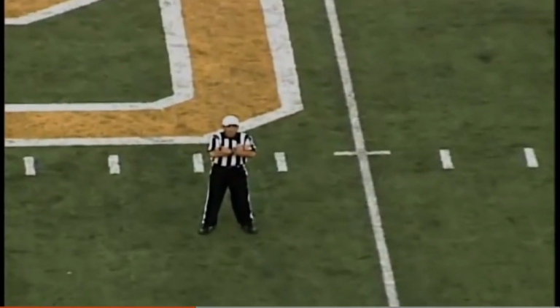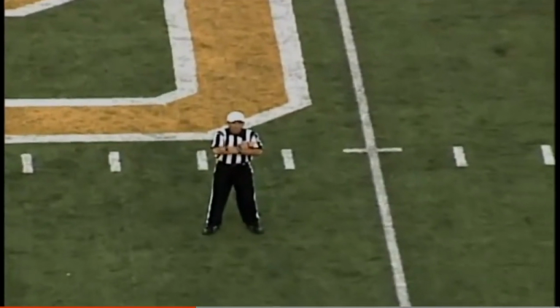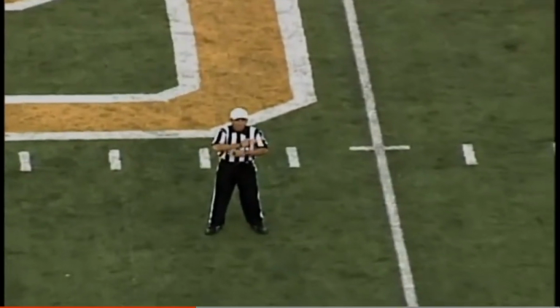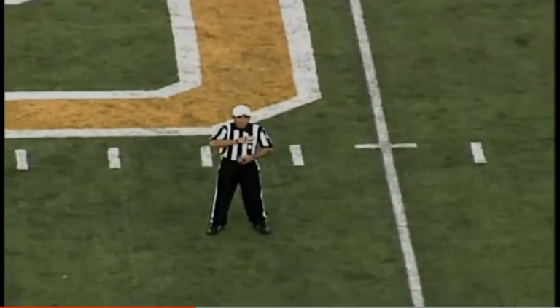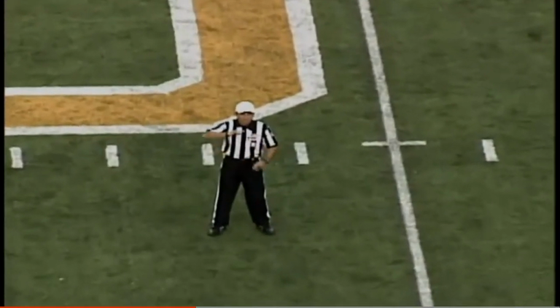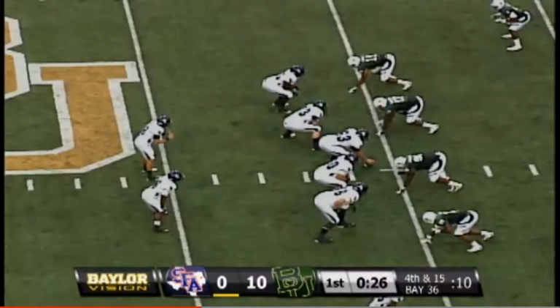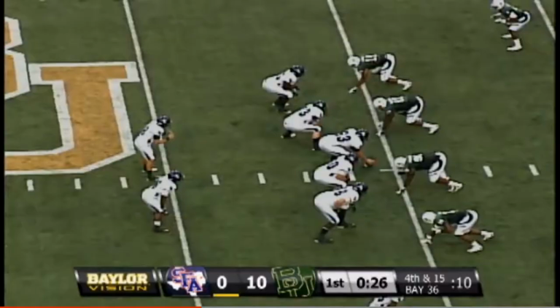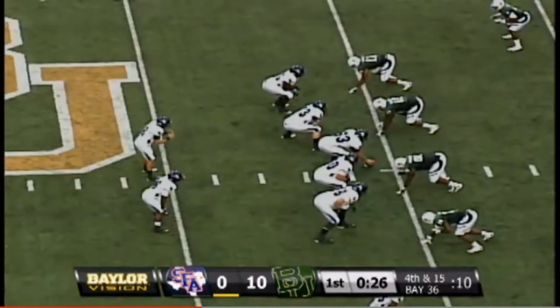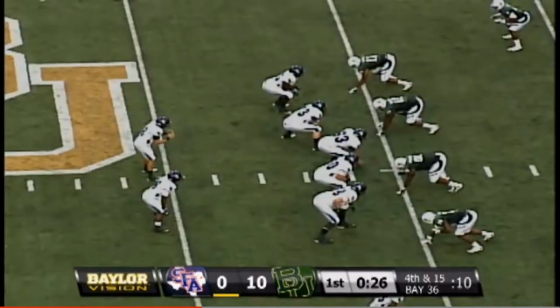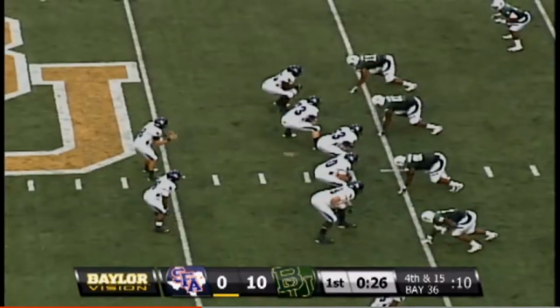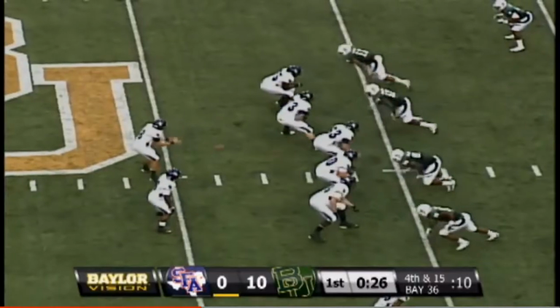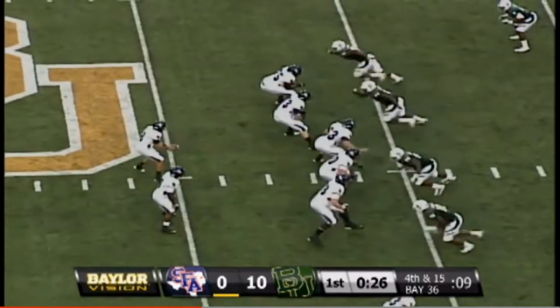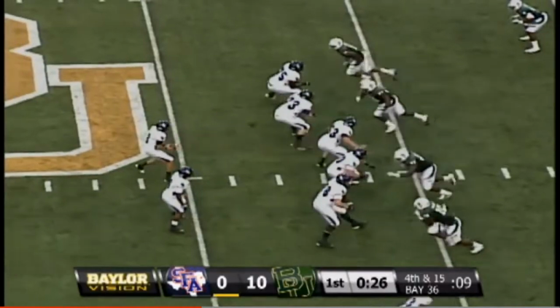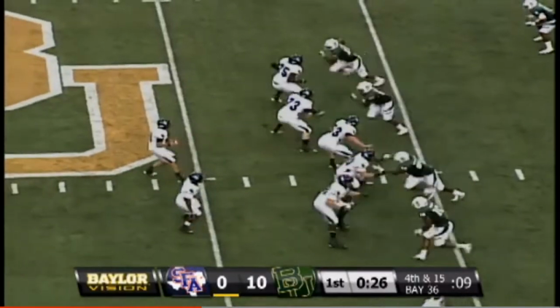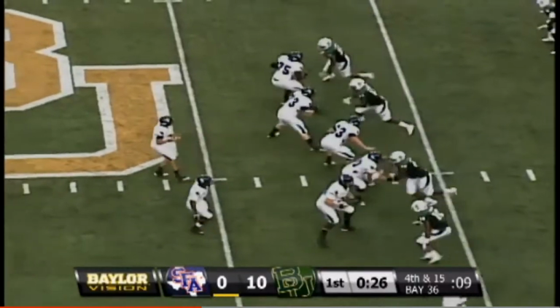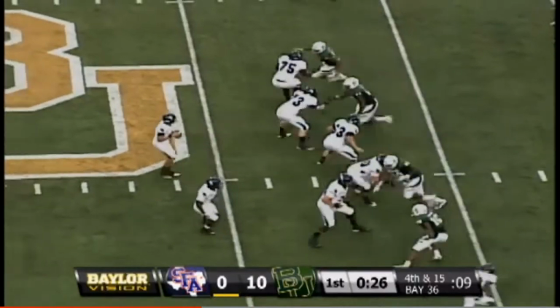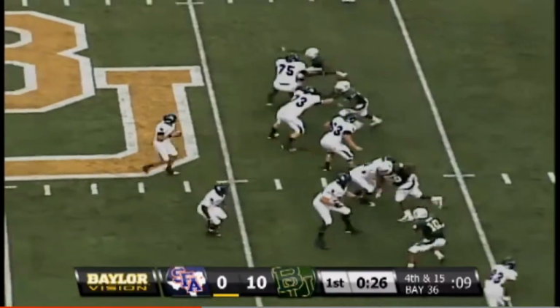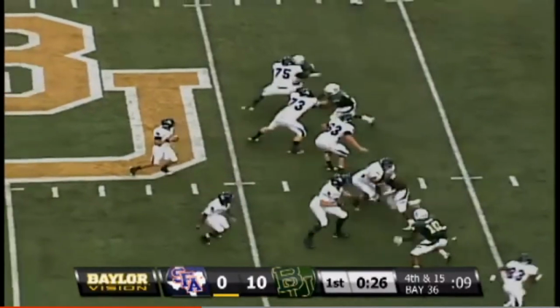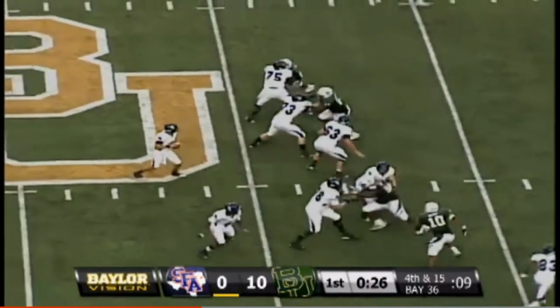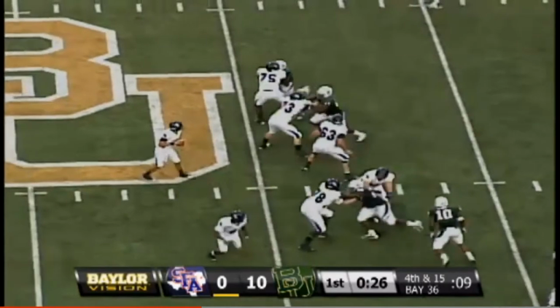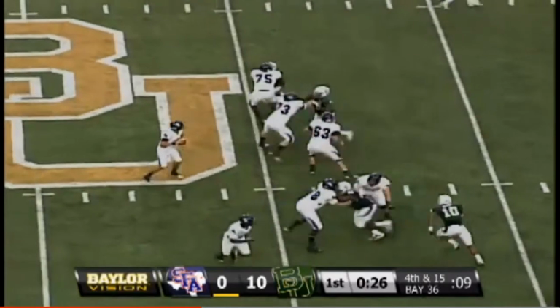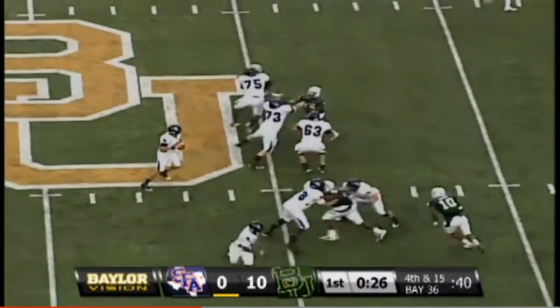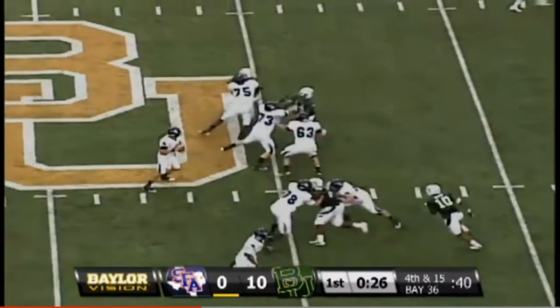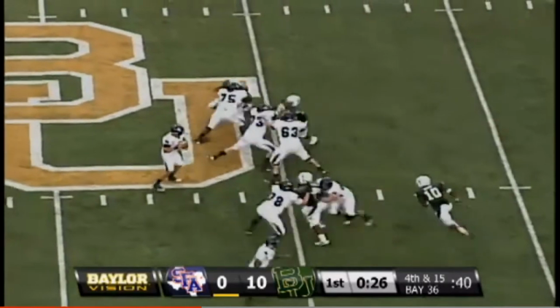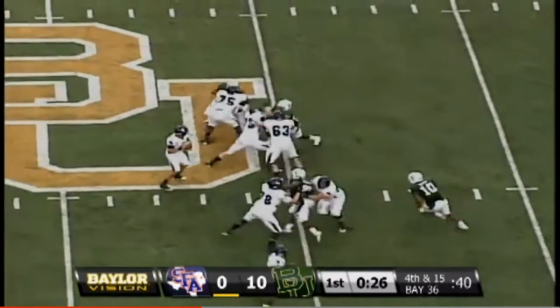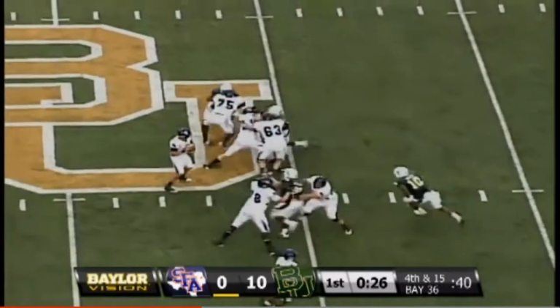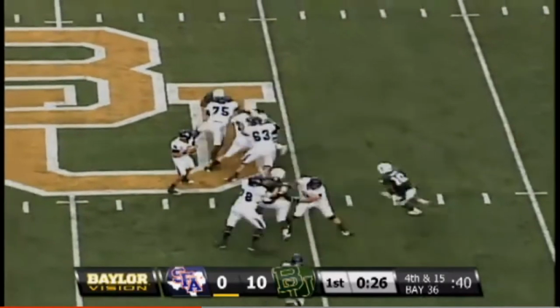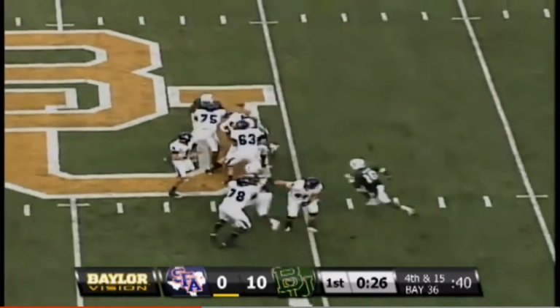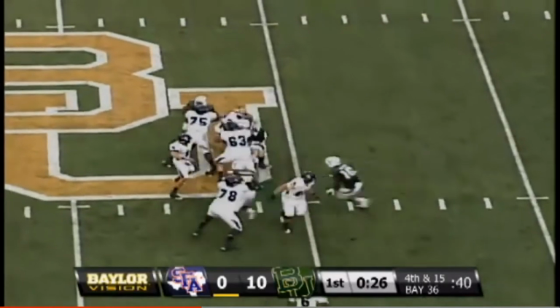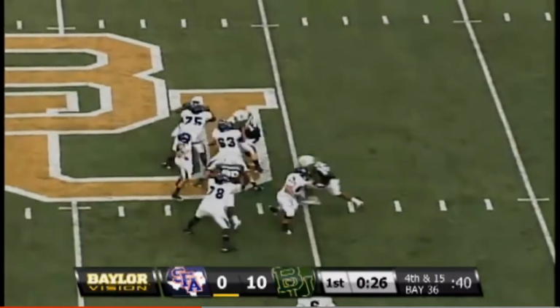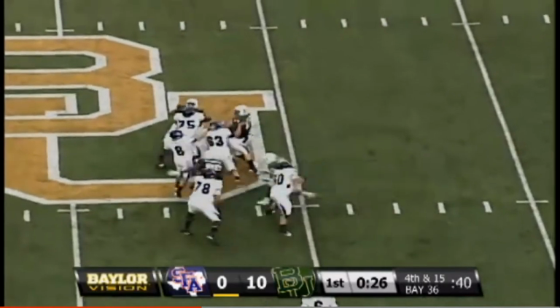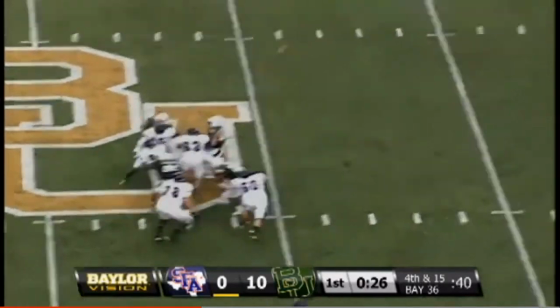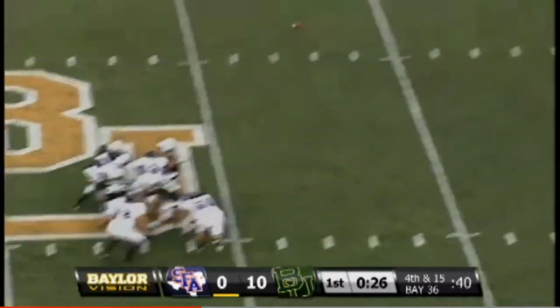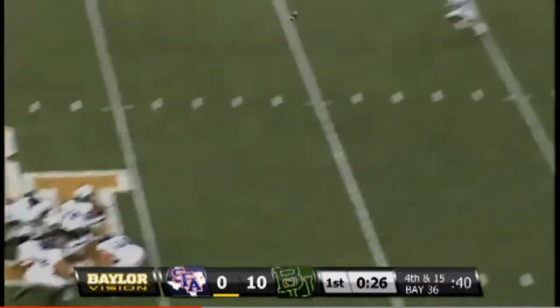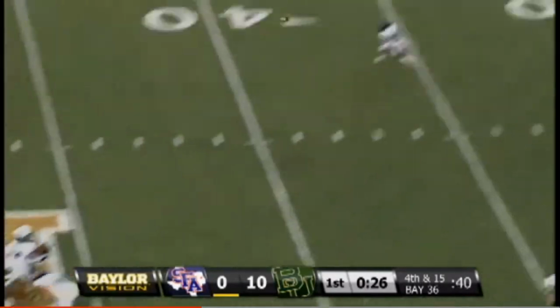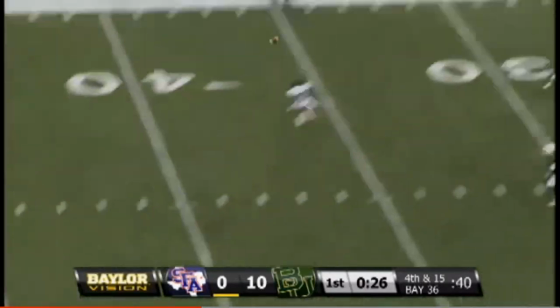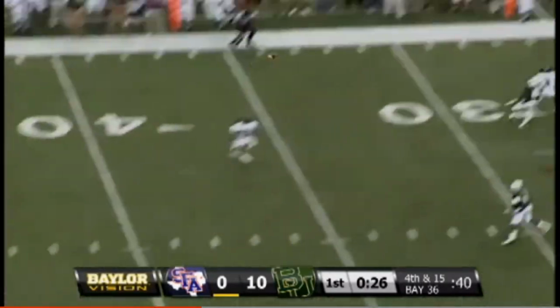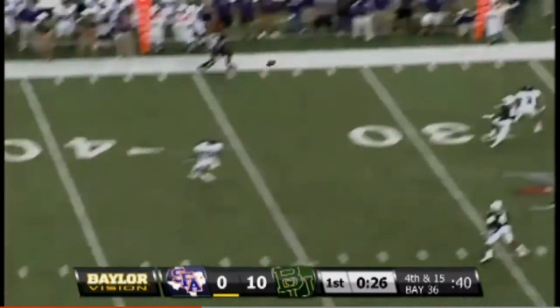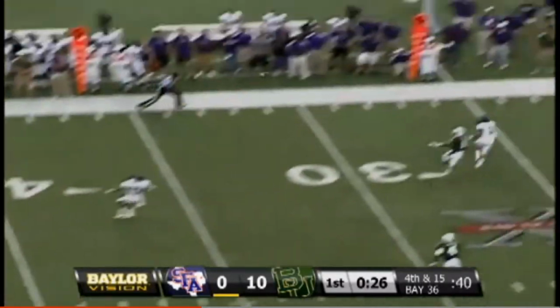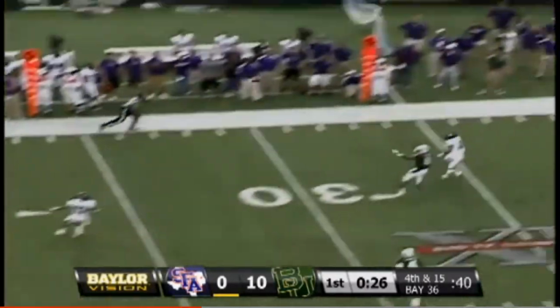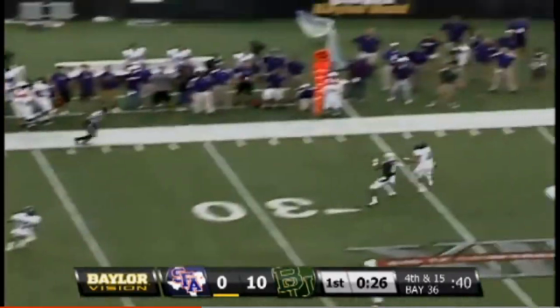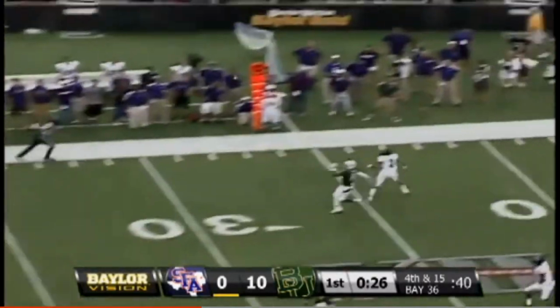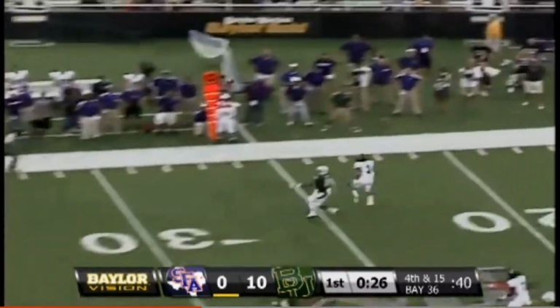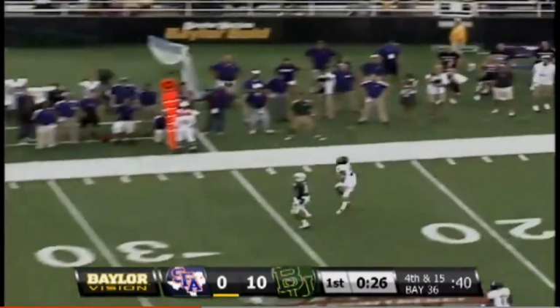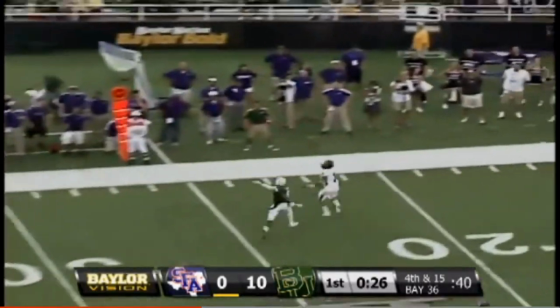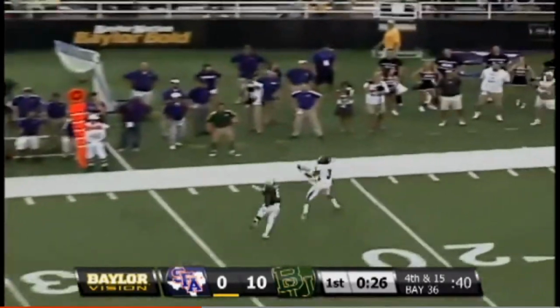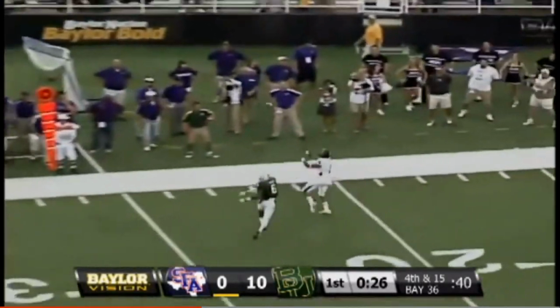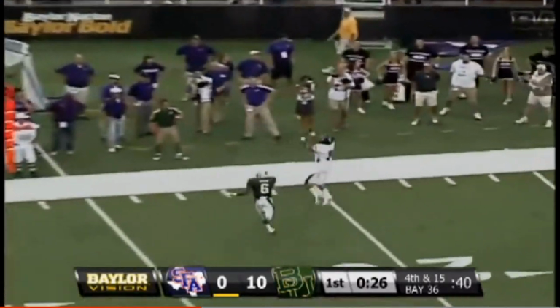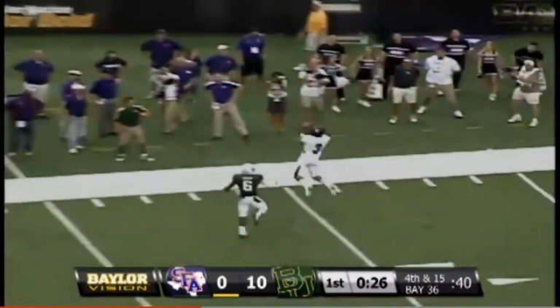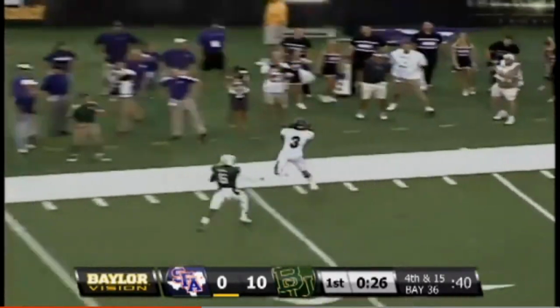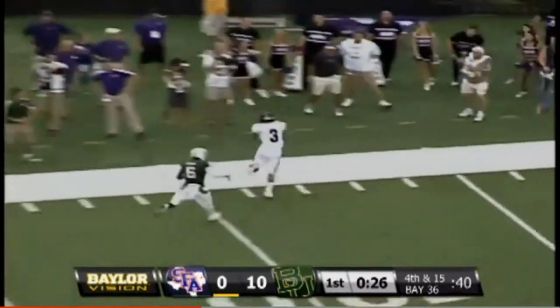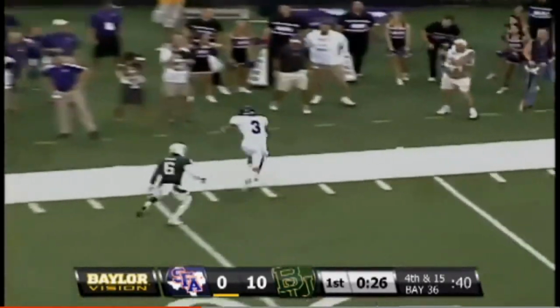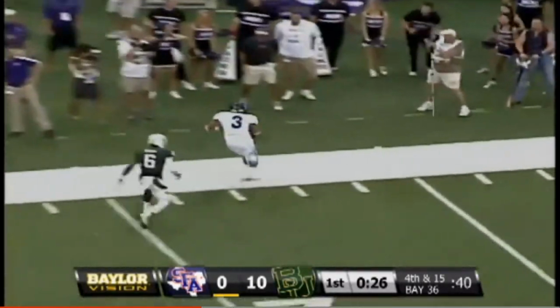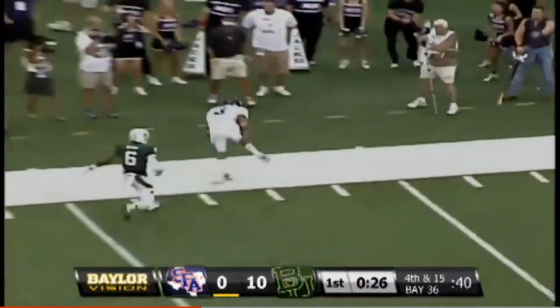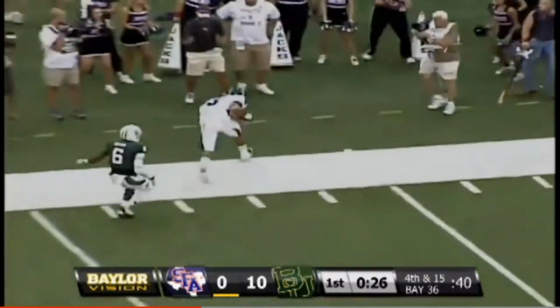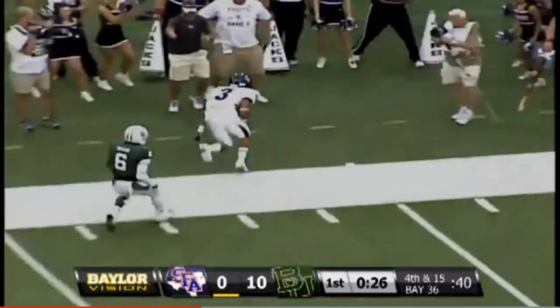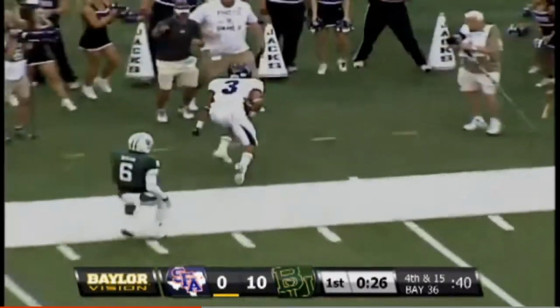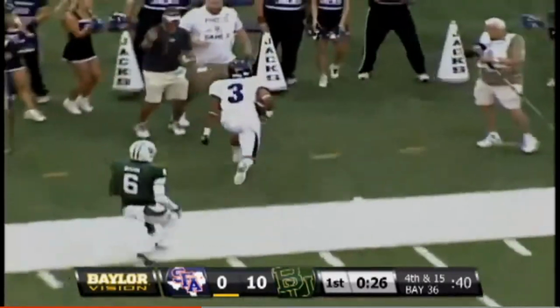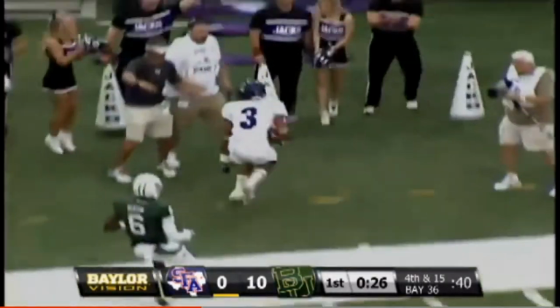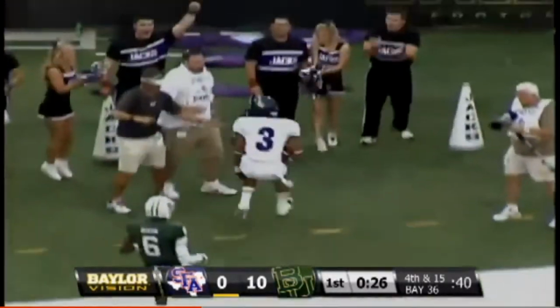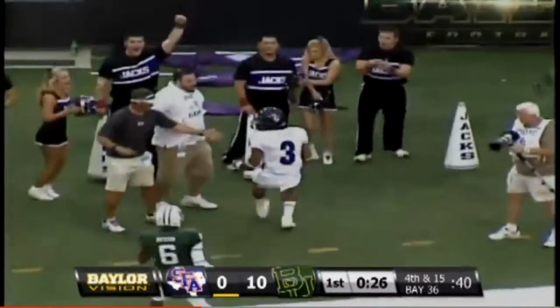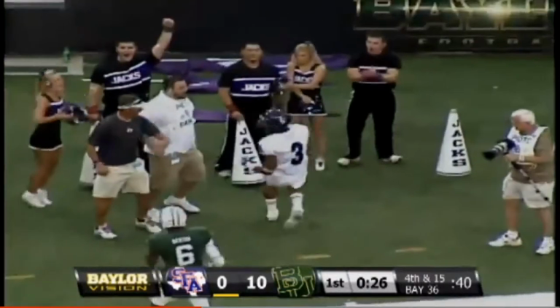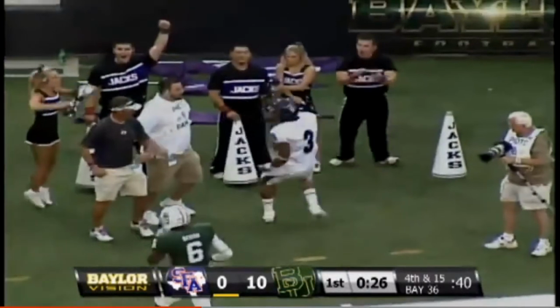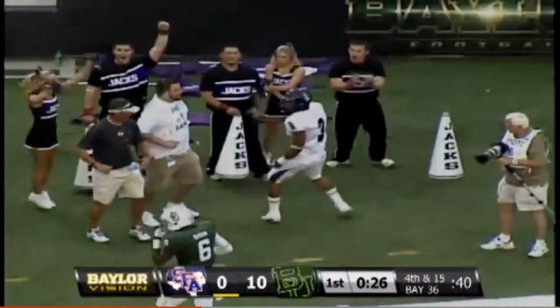Not shy about going for it — delay of game, offense. They appear to be going for it on fourth and 14. Attaway, hit as he throws — pass left sideline is caught.